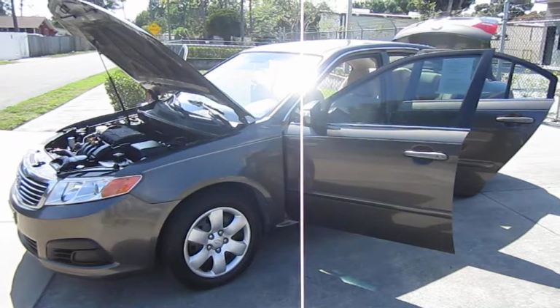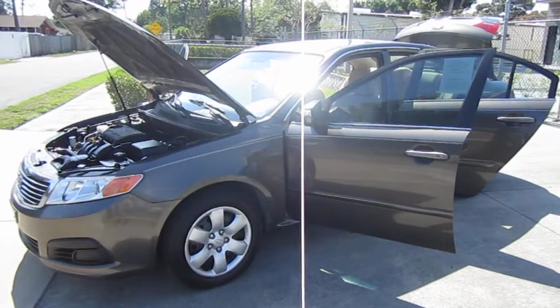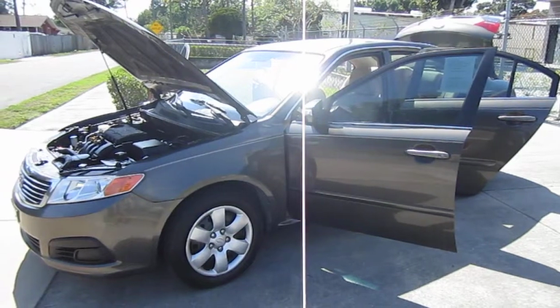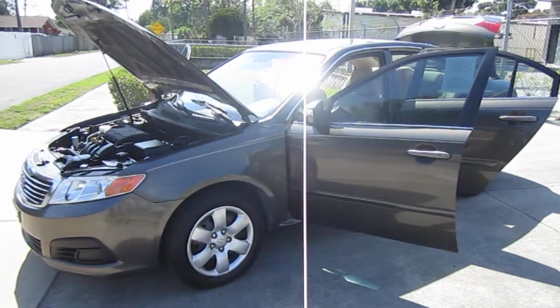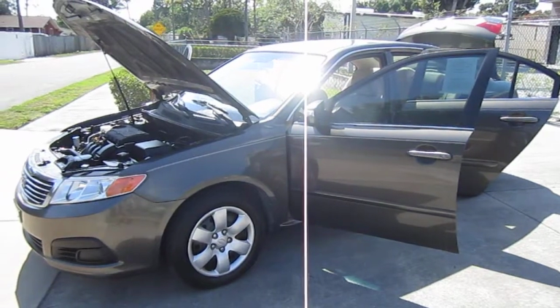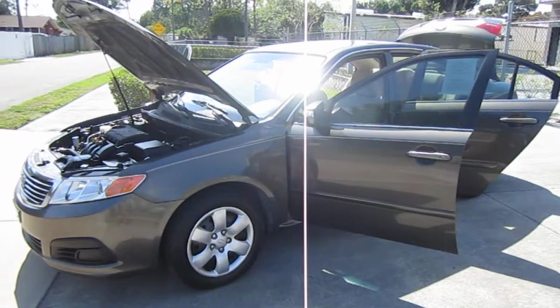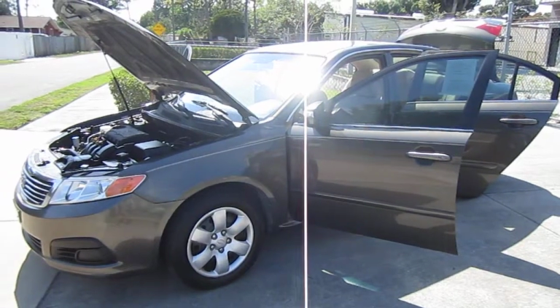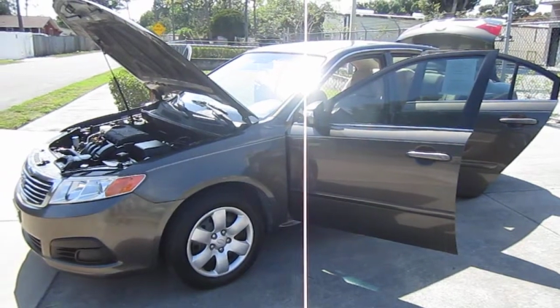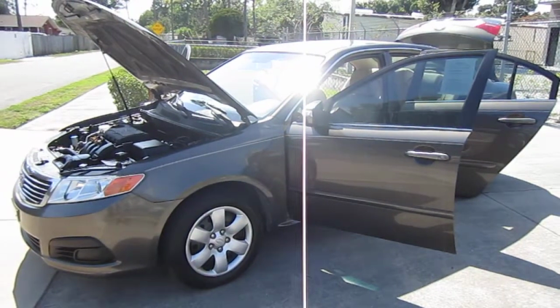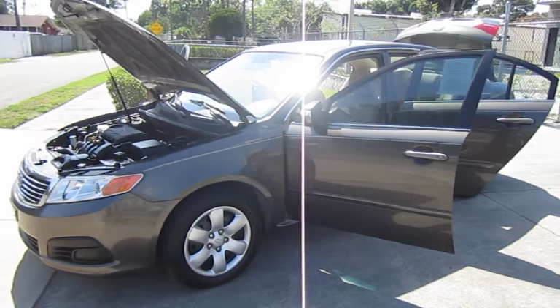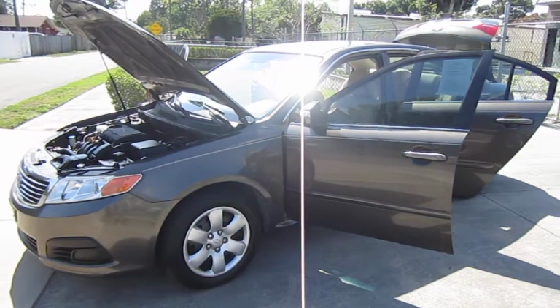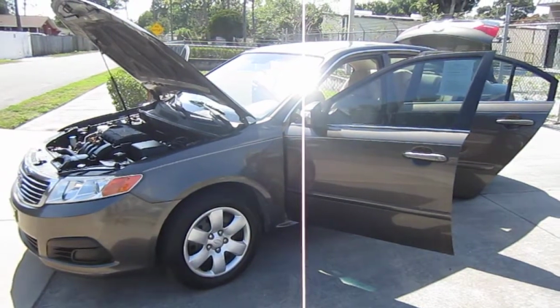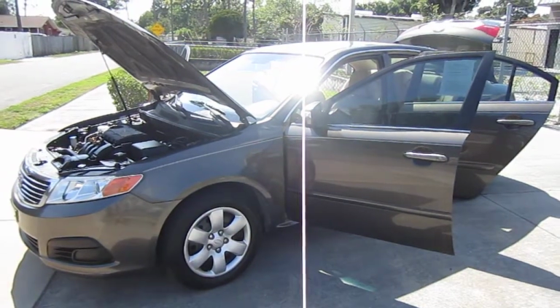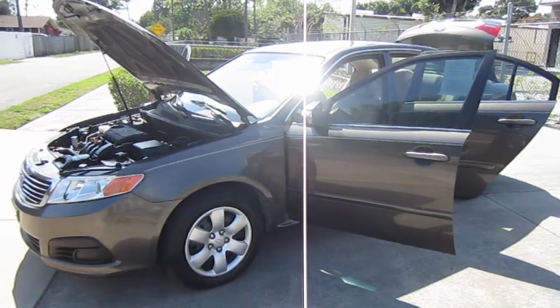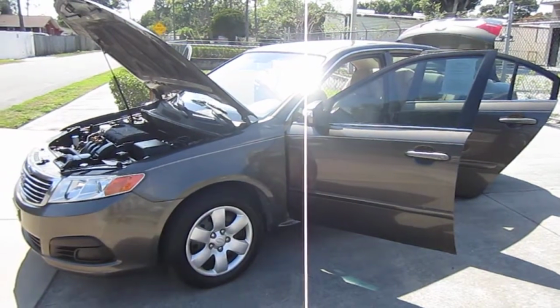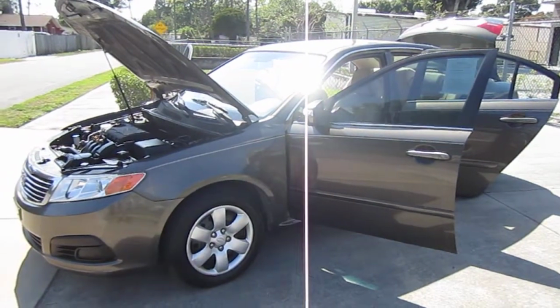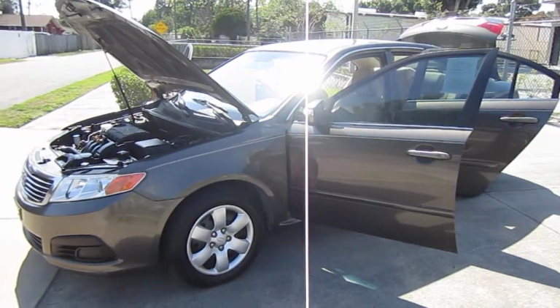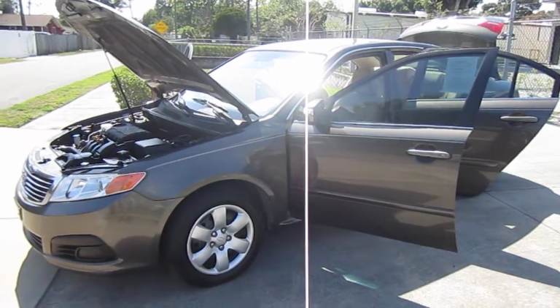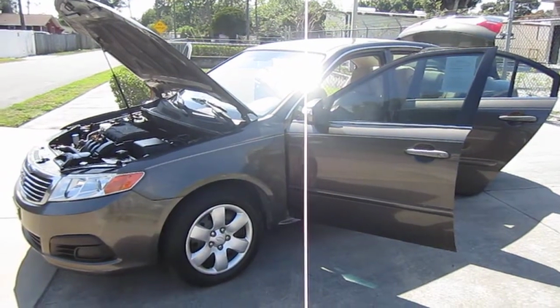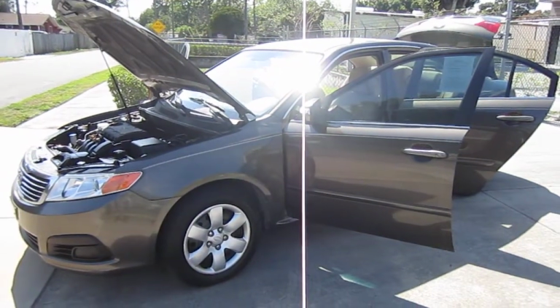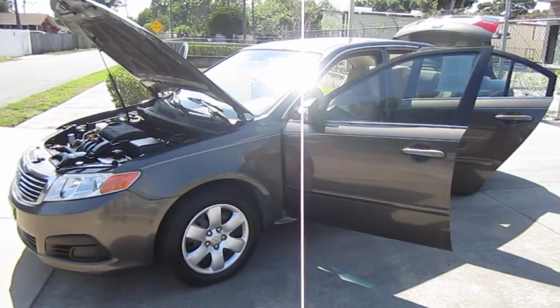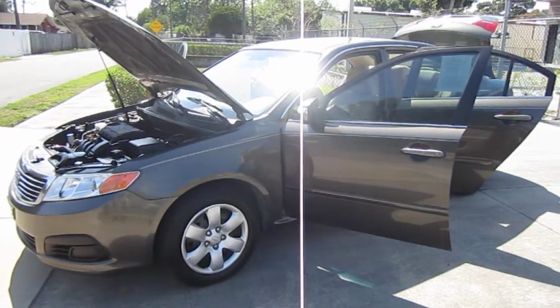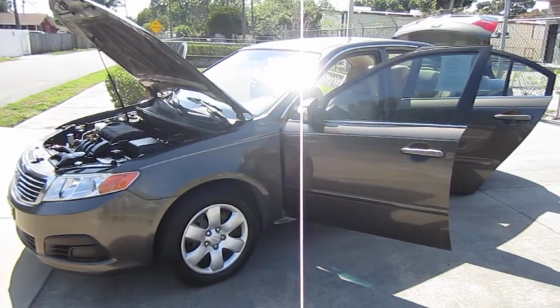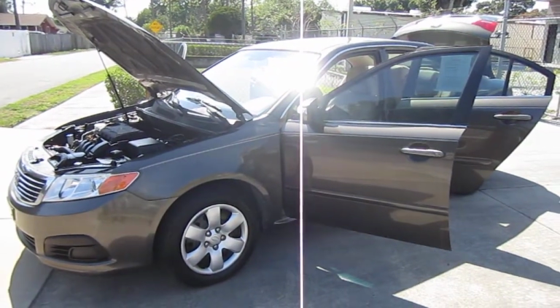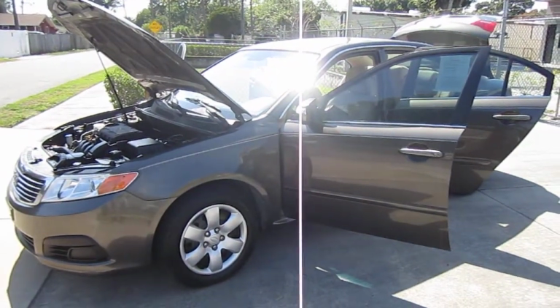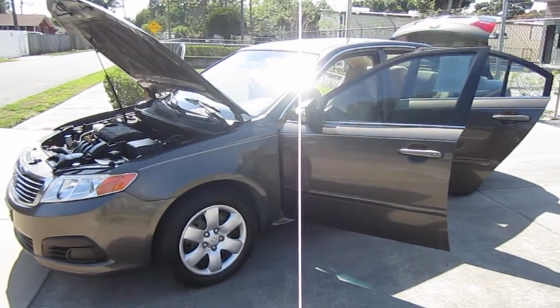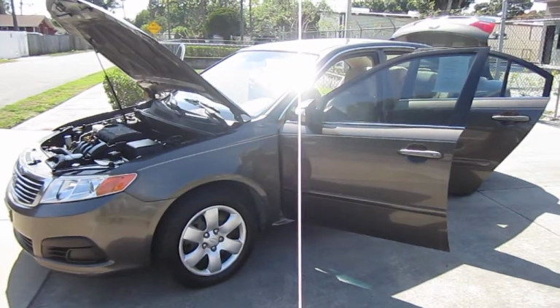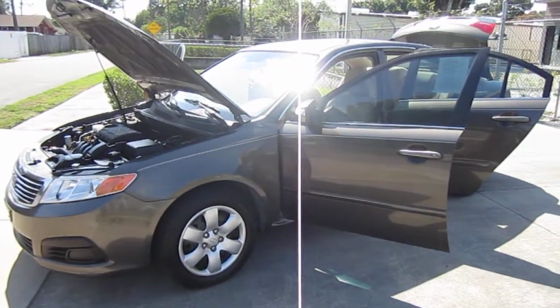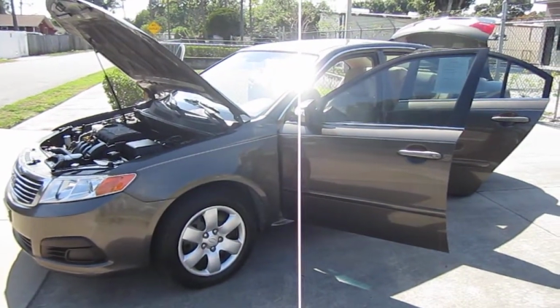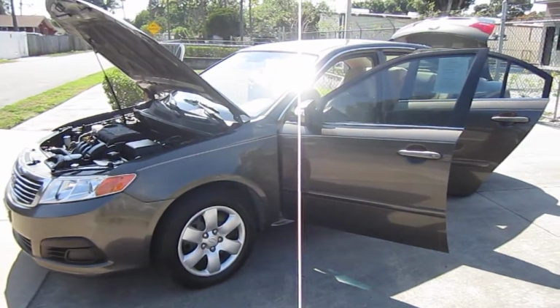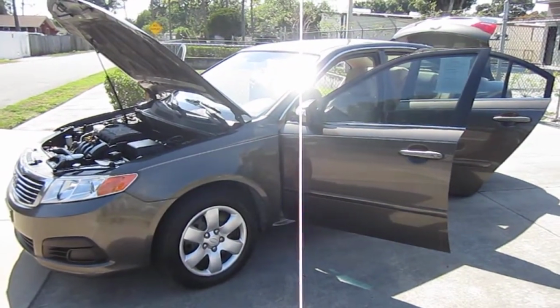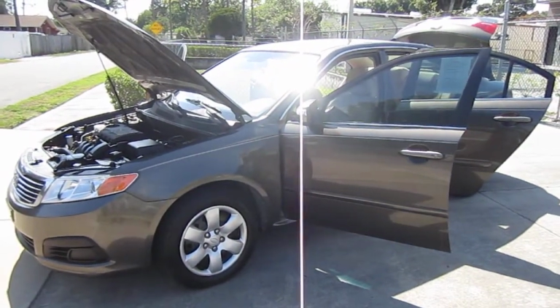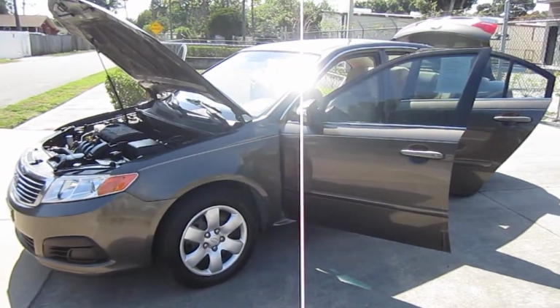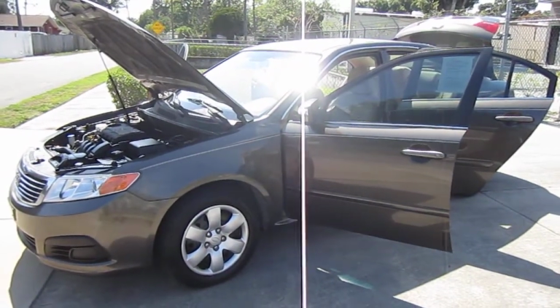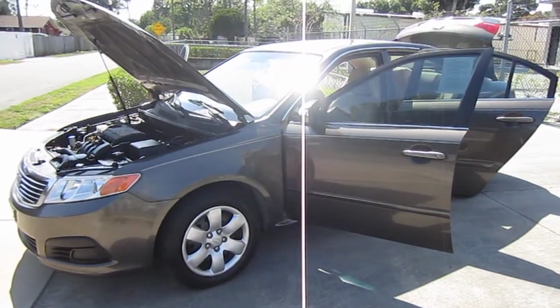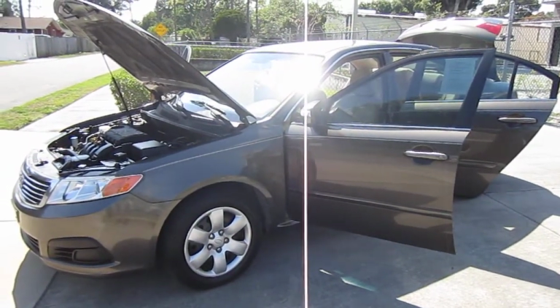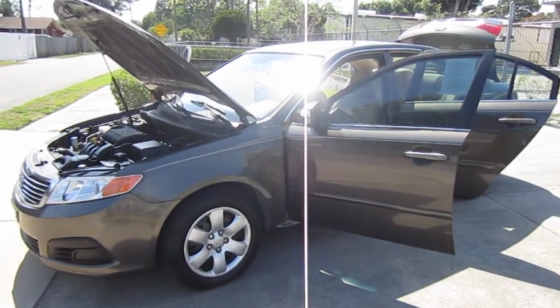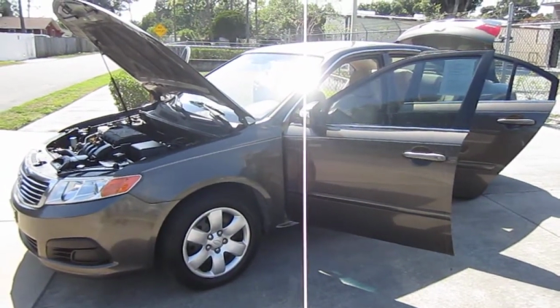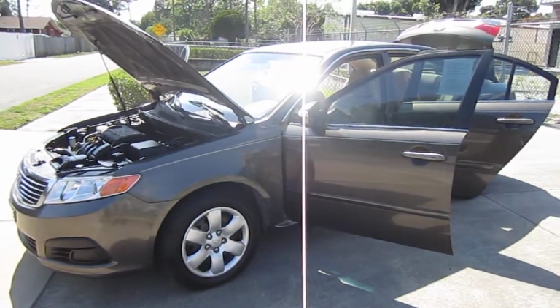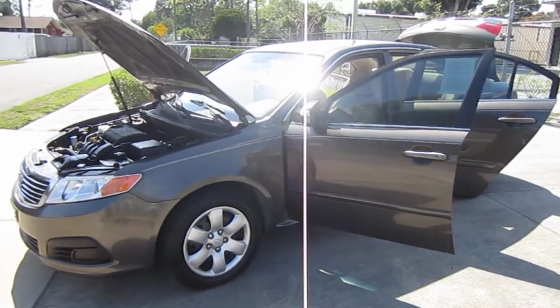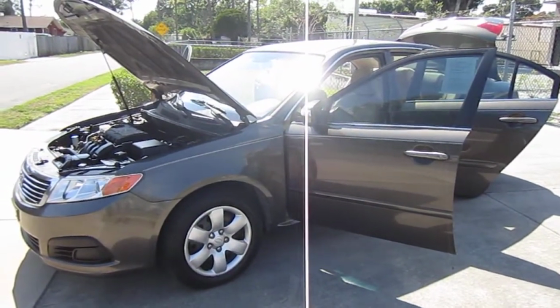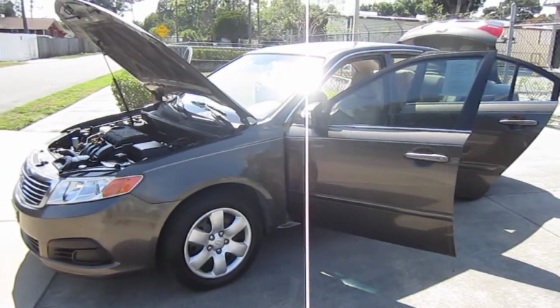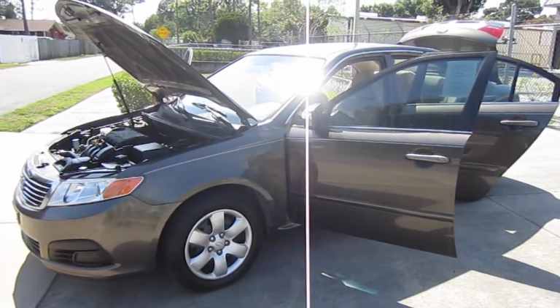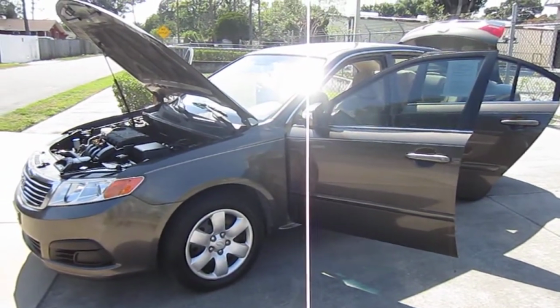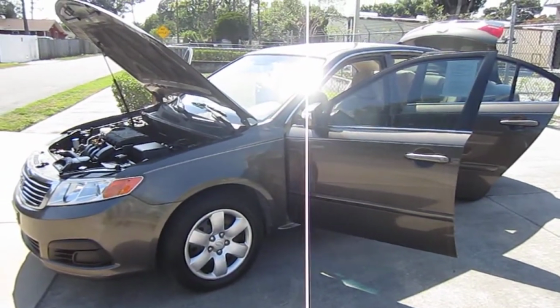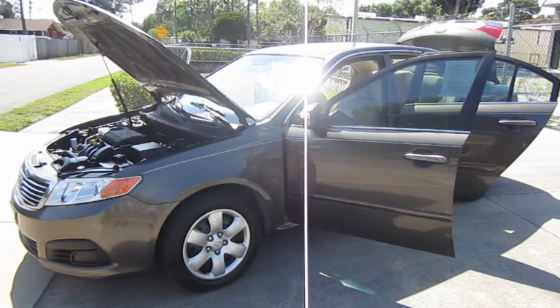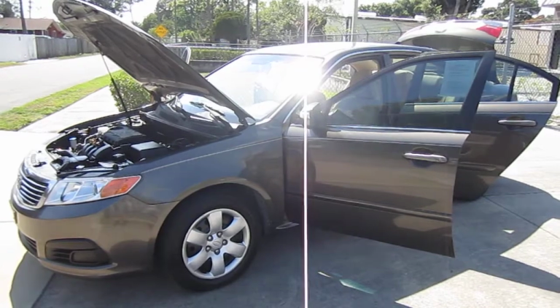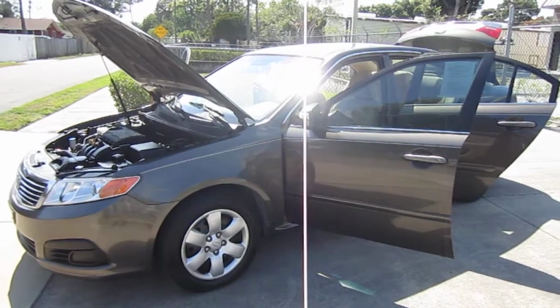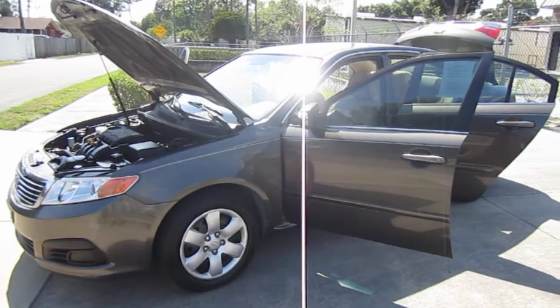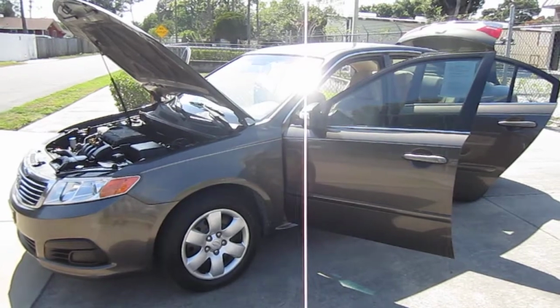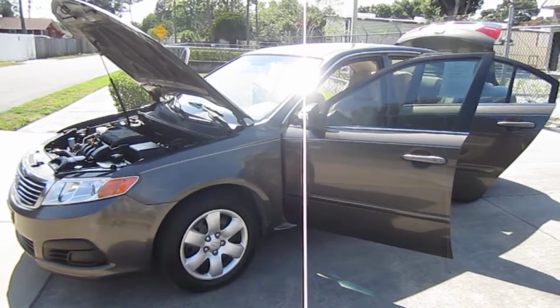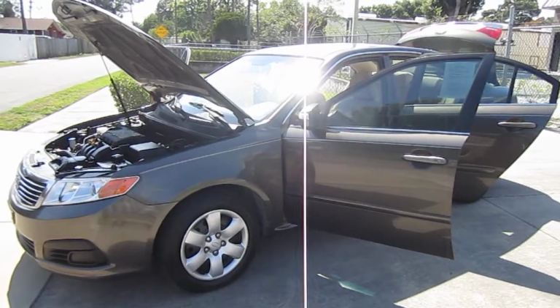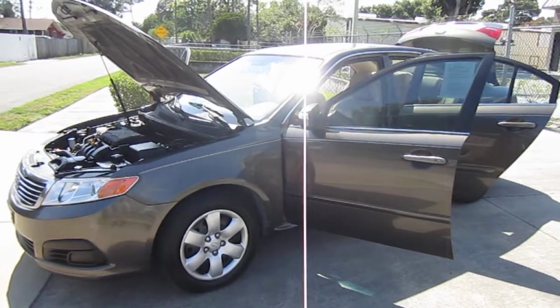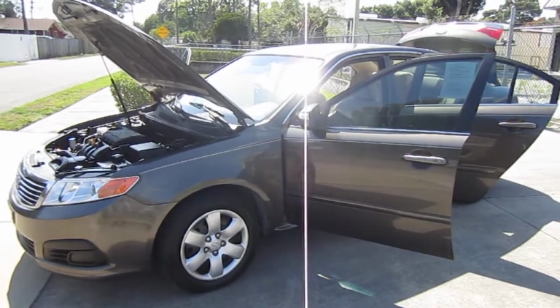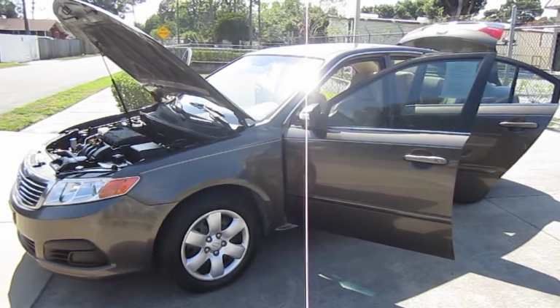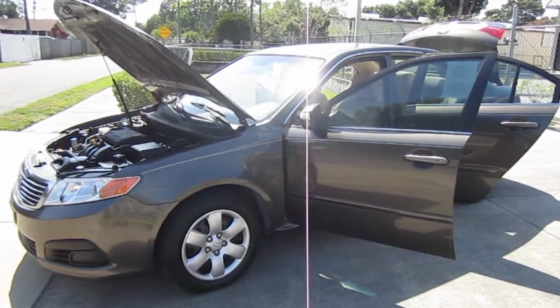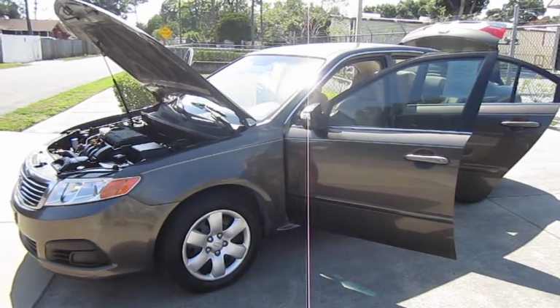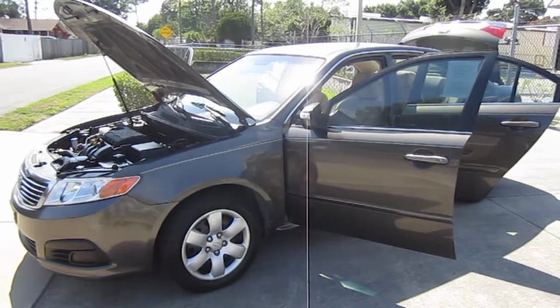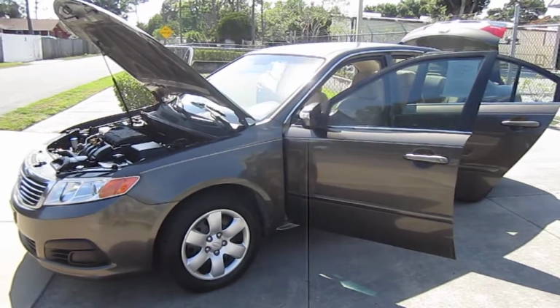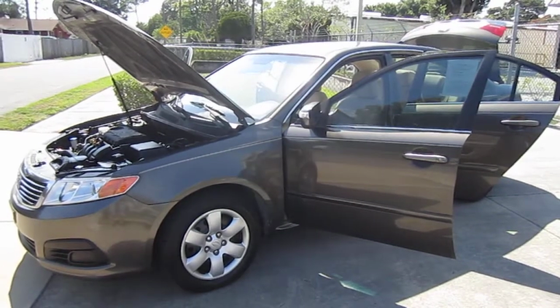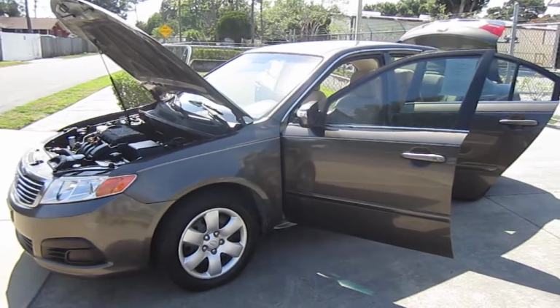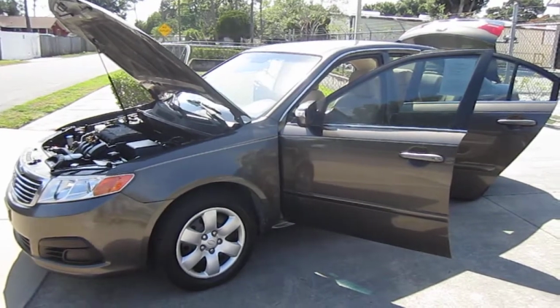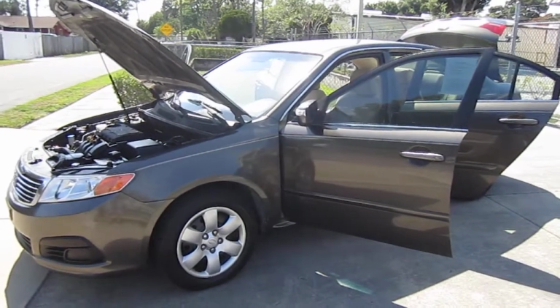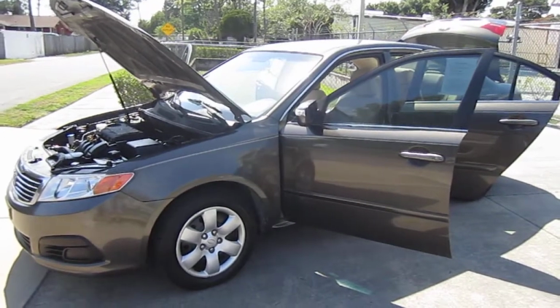Good afternoon YouTube. Here's Nick from Meticulous Motors again, and here for sale today we have a beautiful 2010 Kia Optima LX.